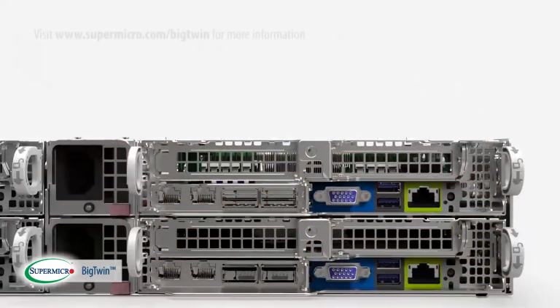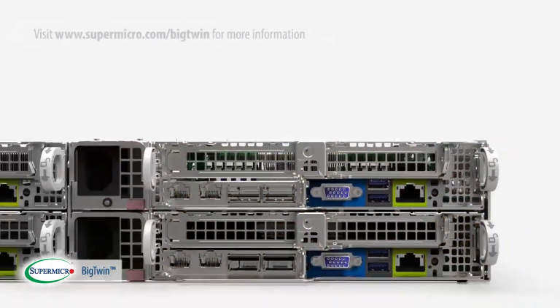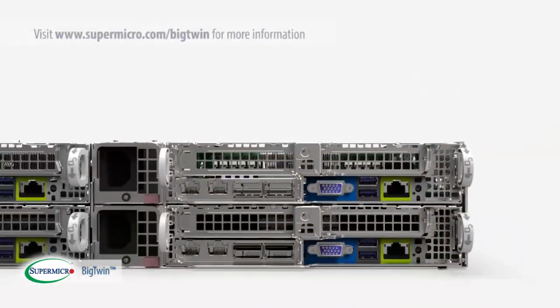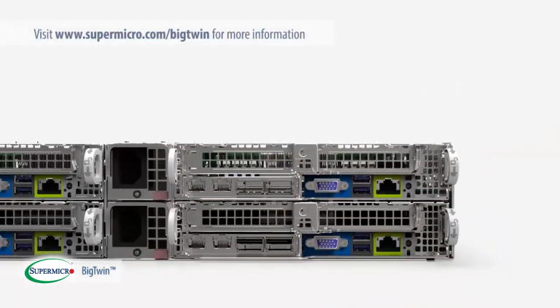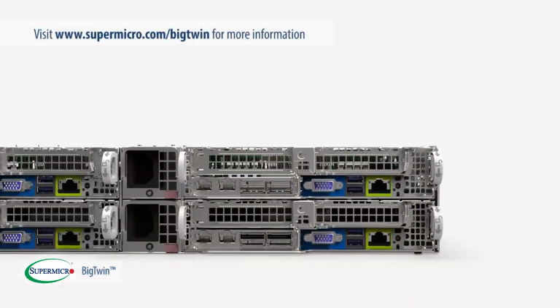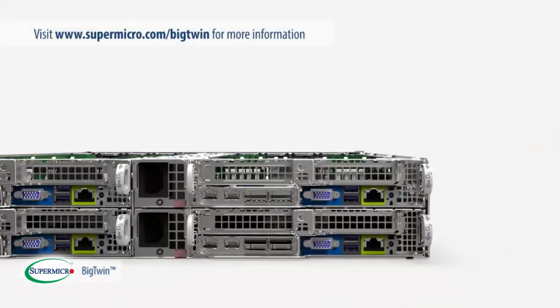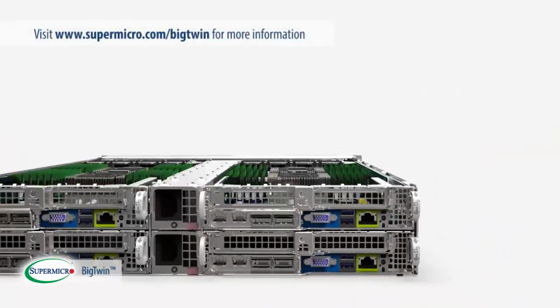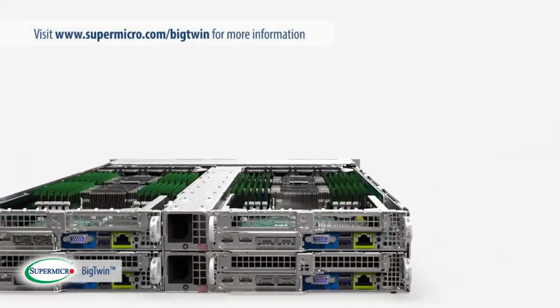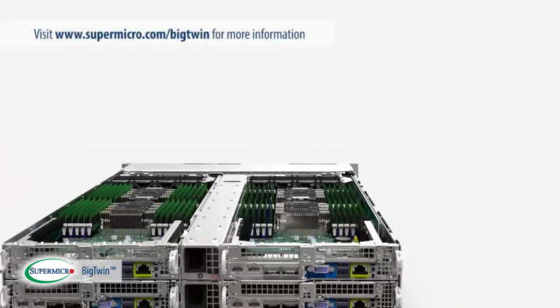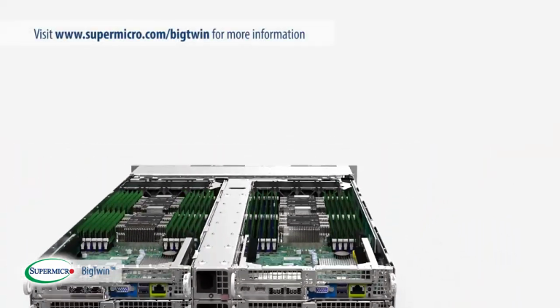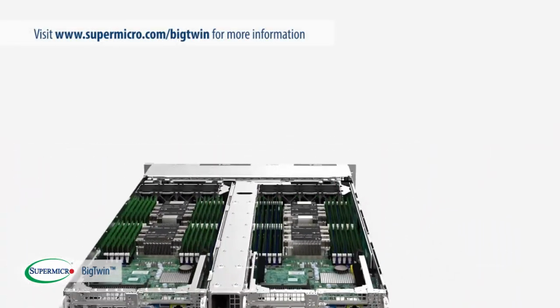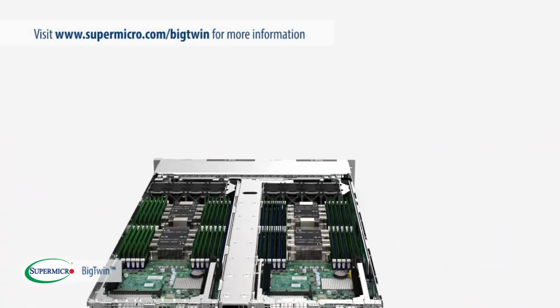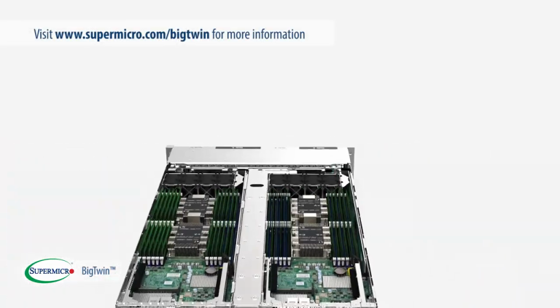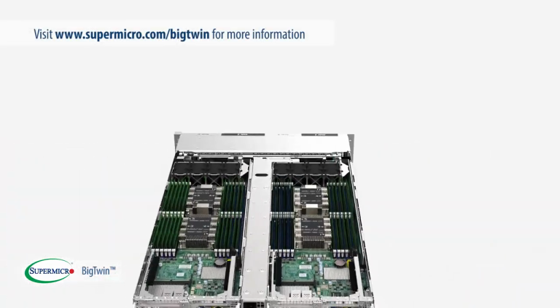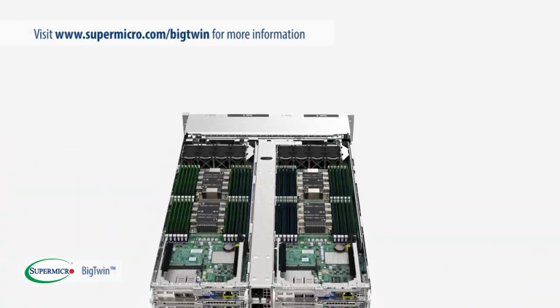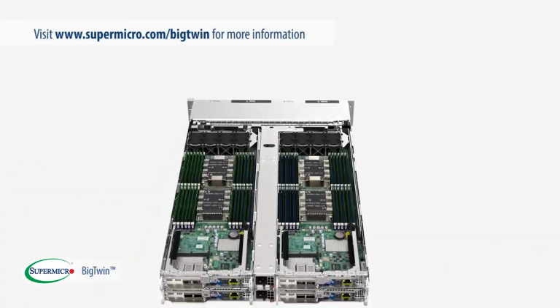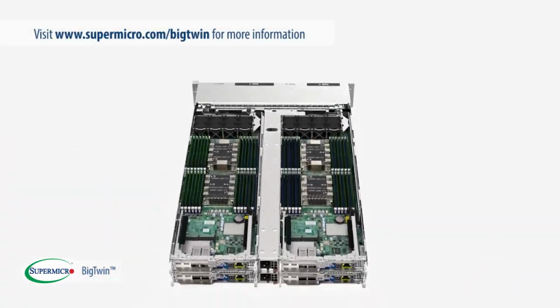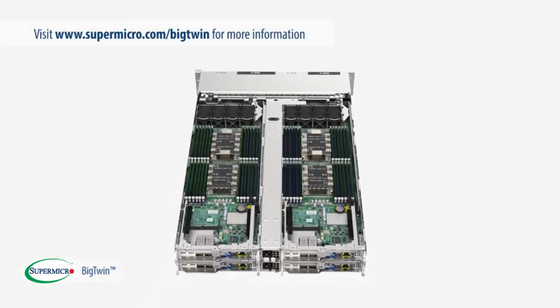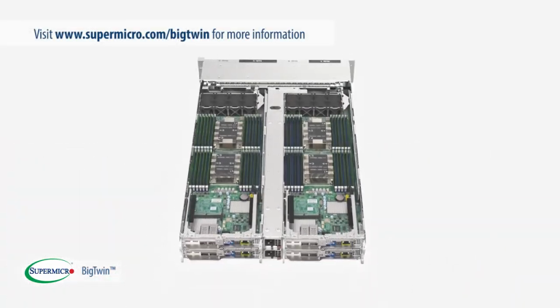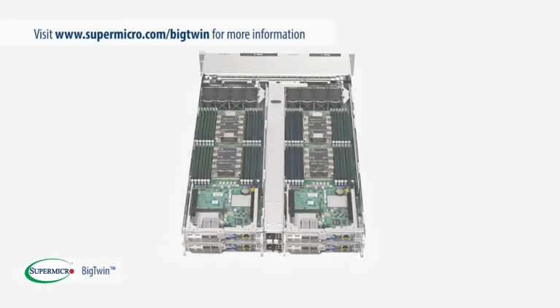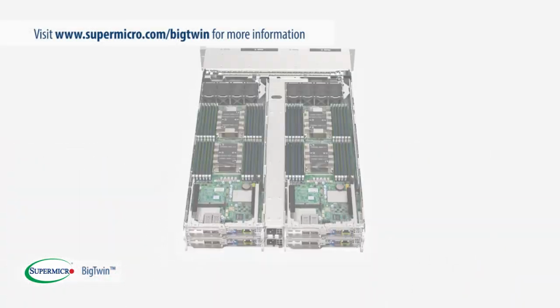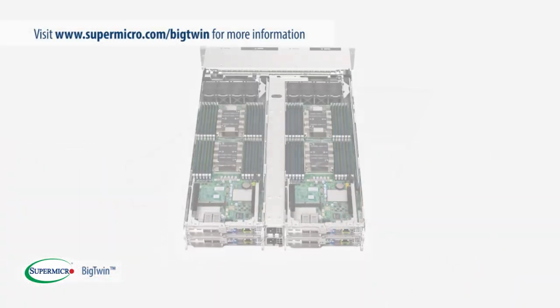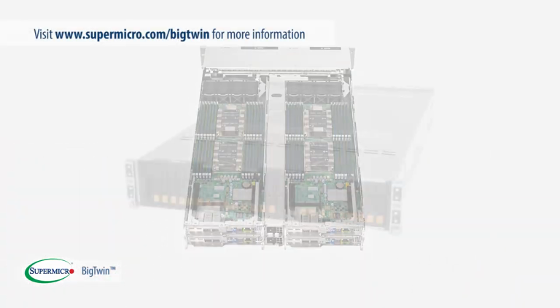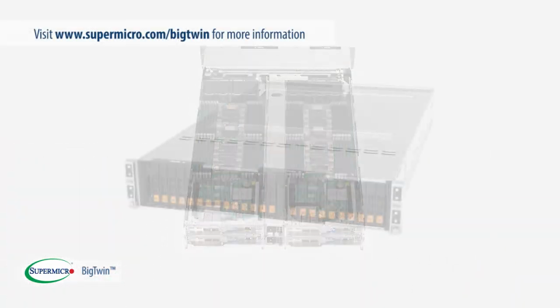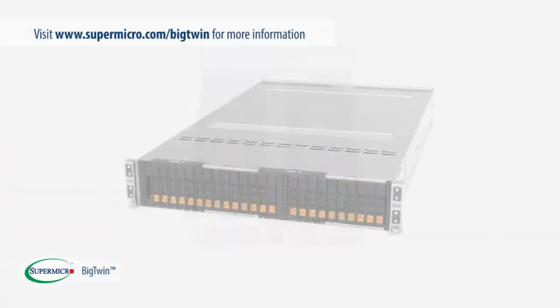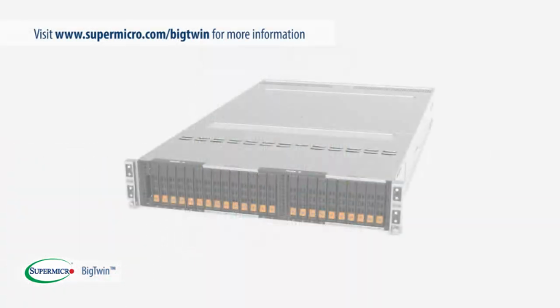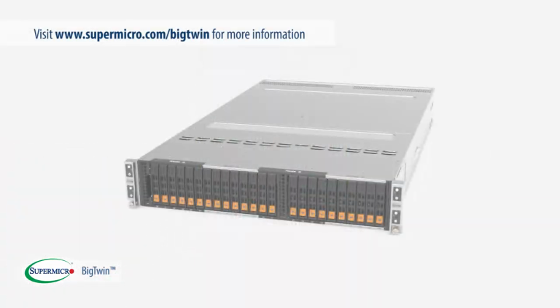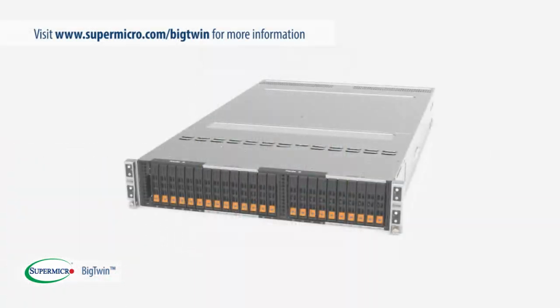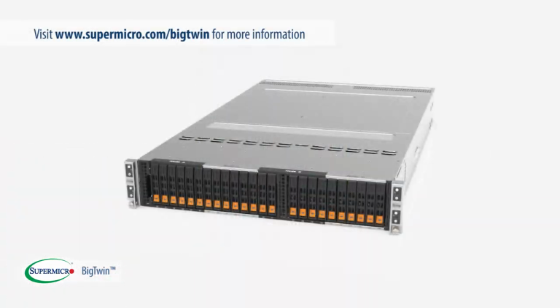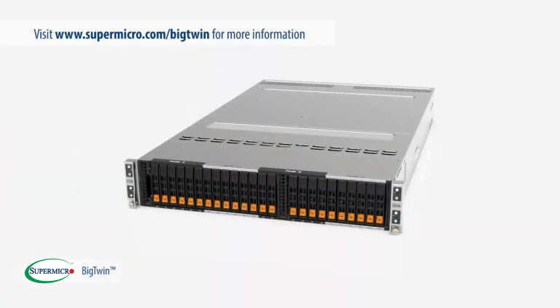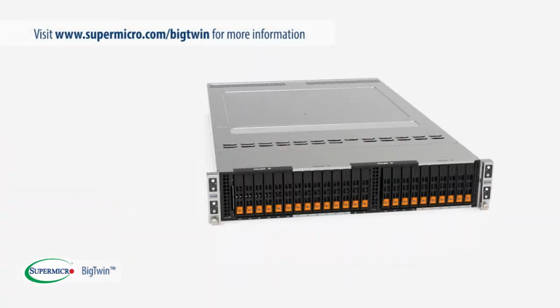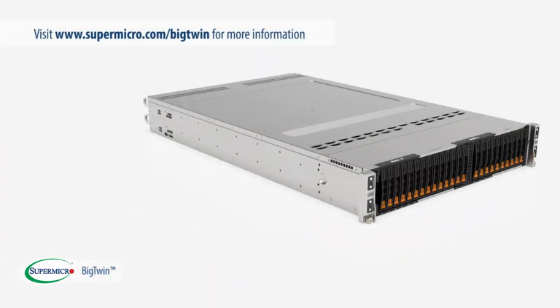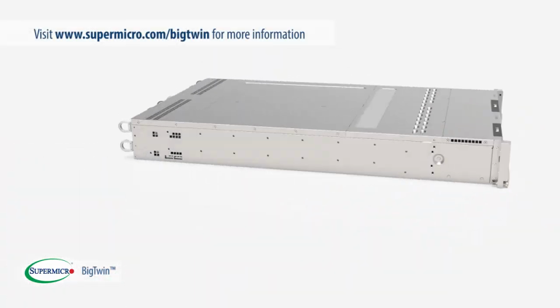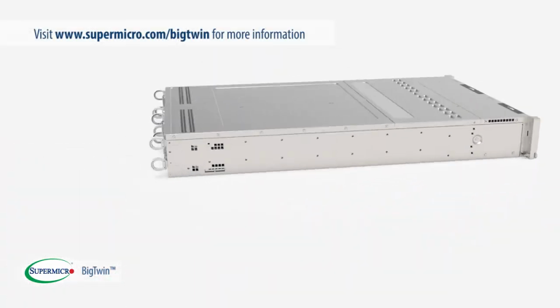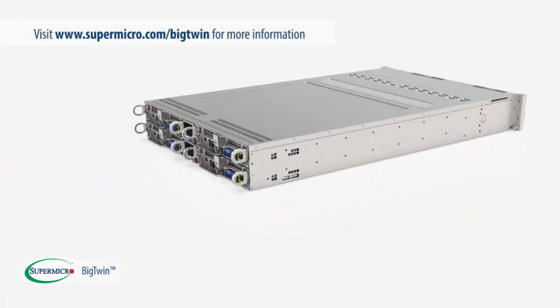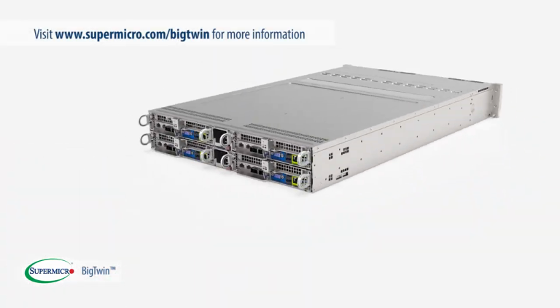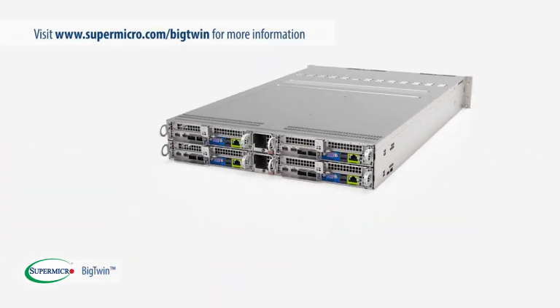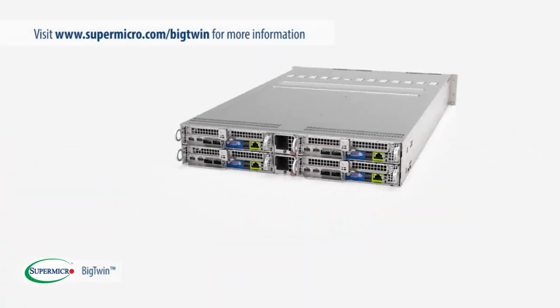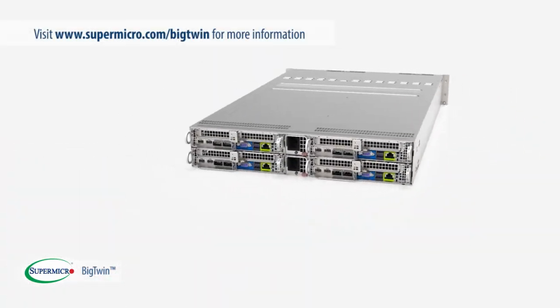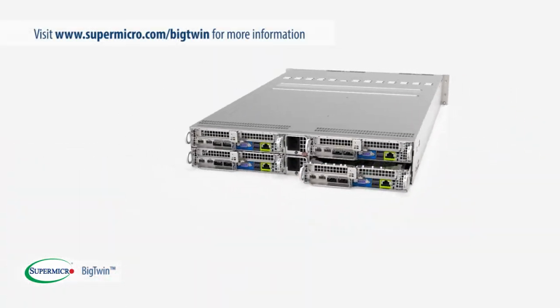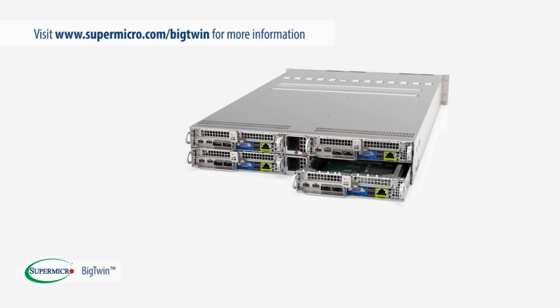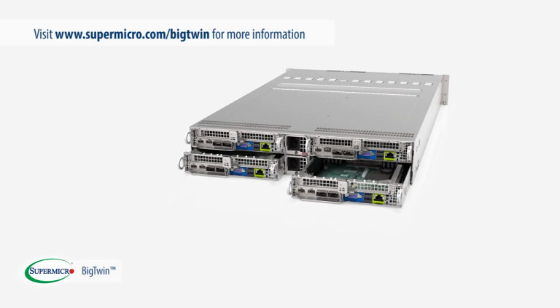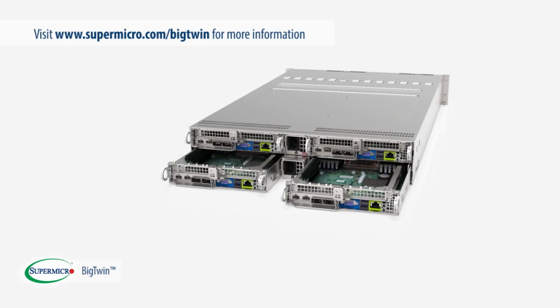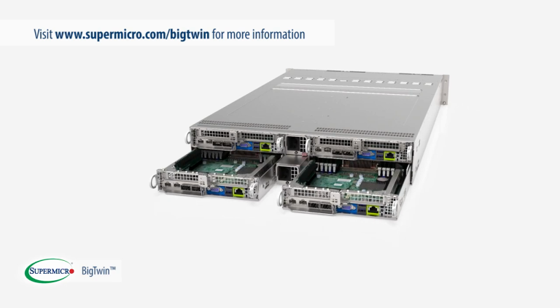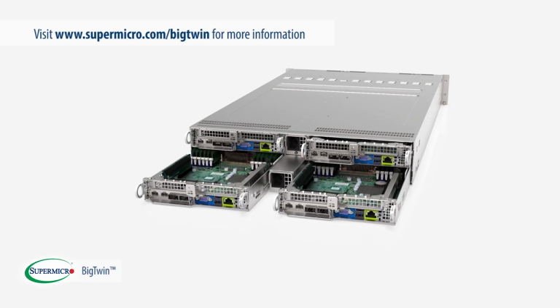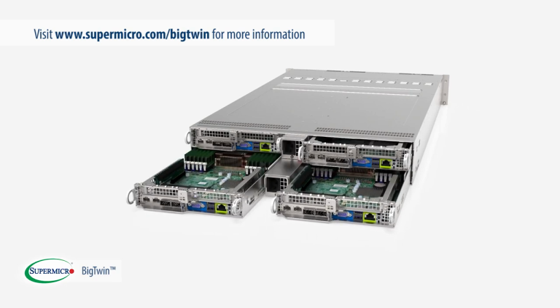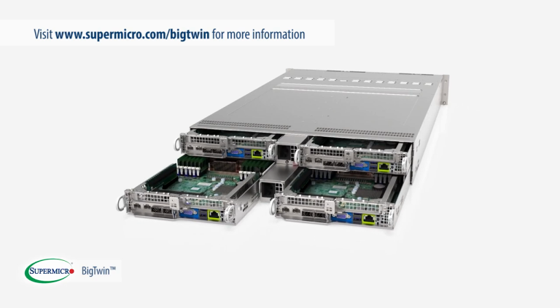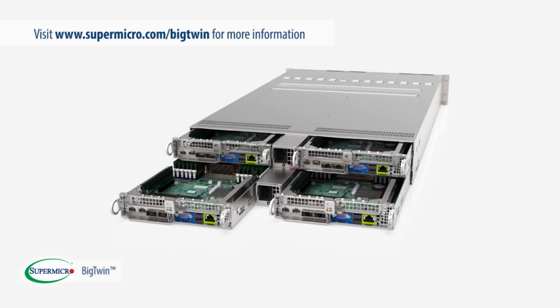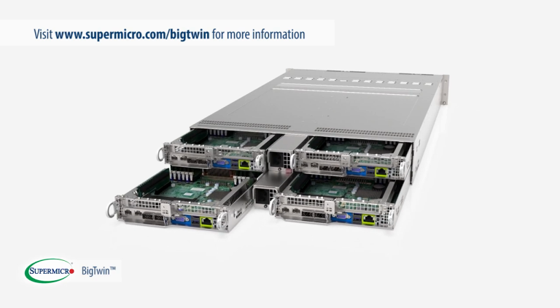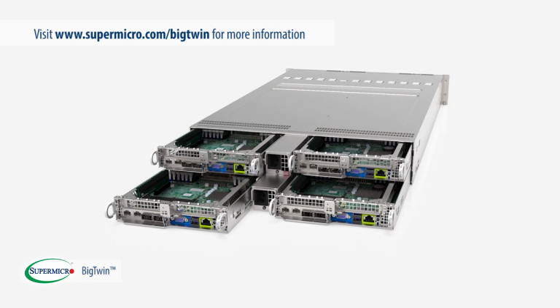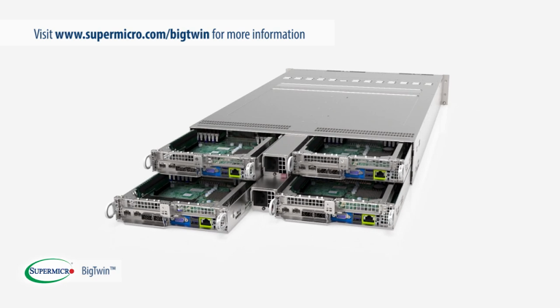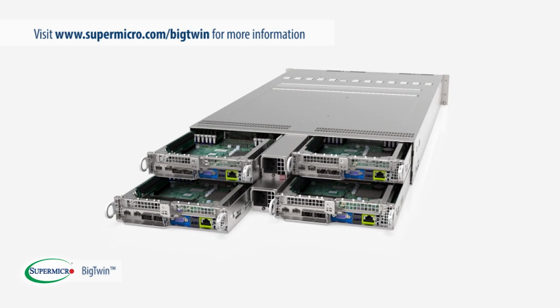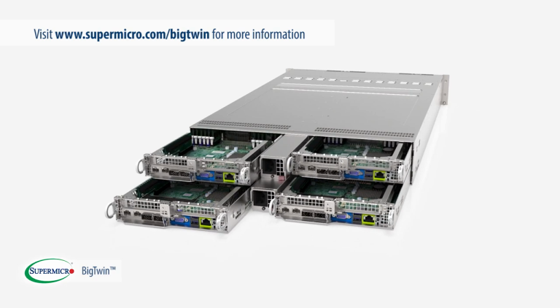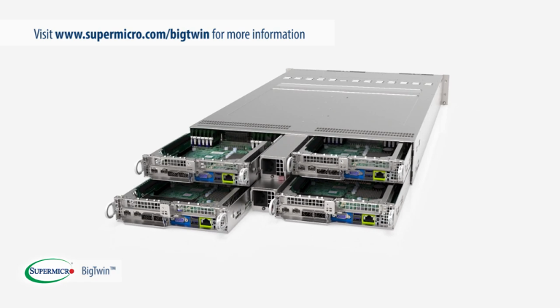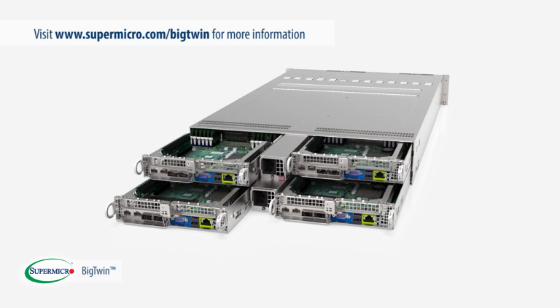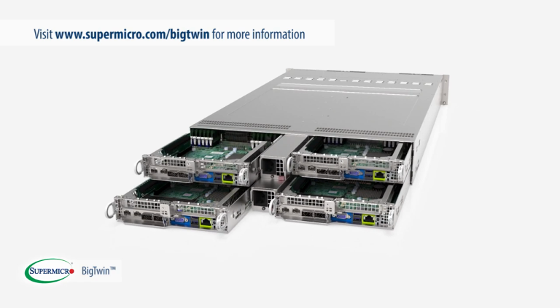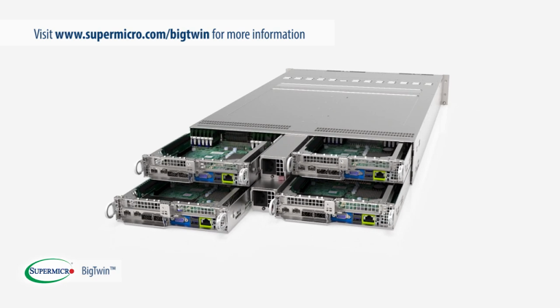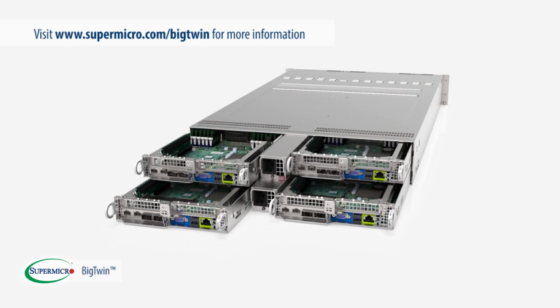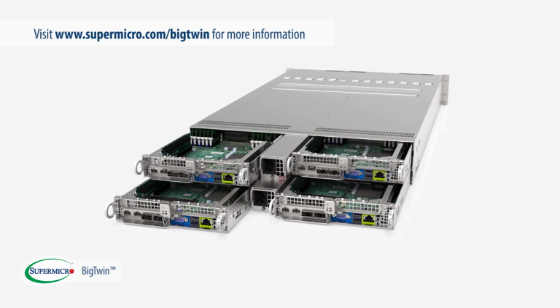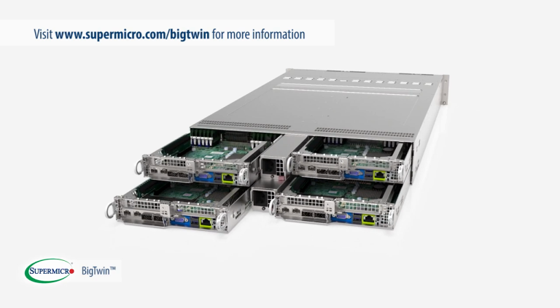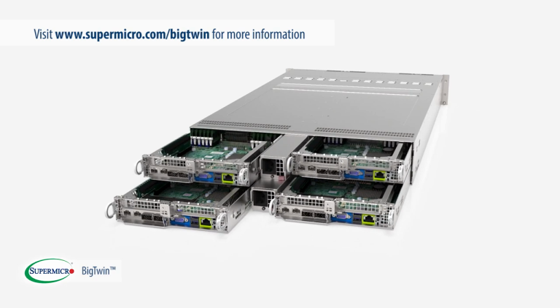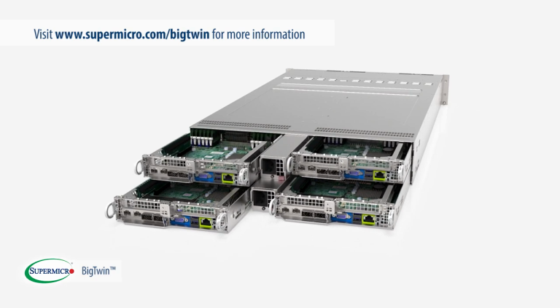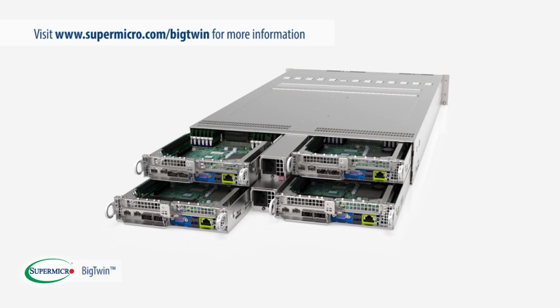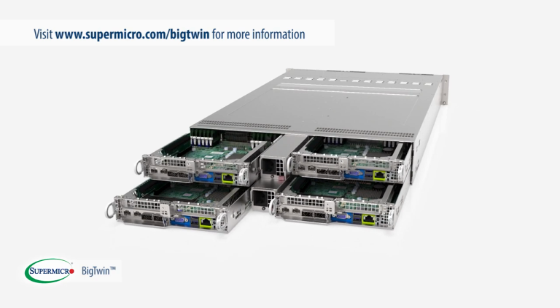For our white paper and even more details on the Supermicro Big Twin, please visit our website at supermicro.com/BigTwin.